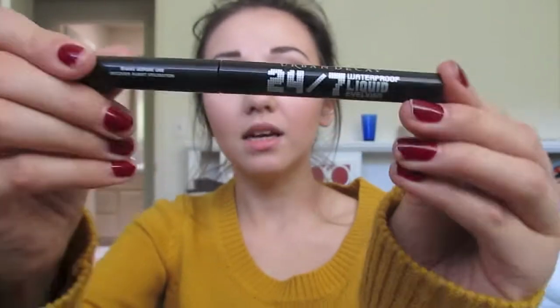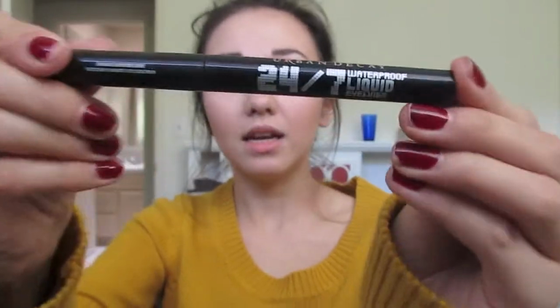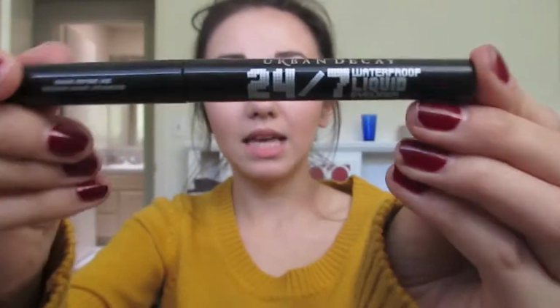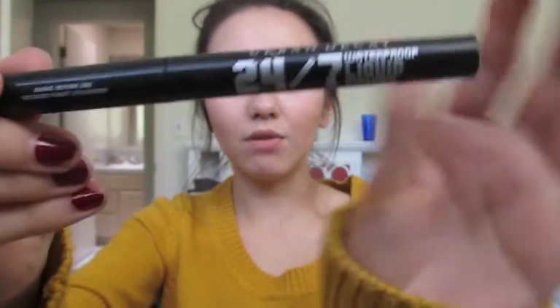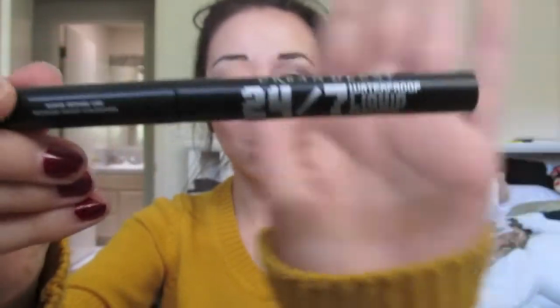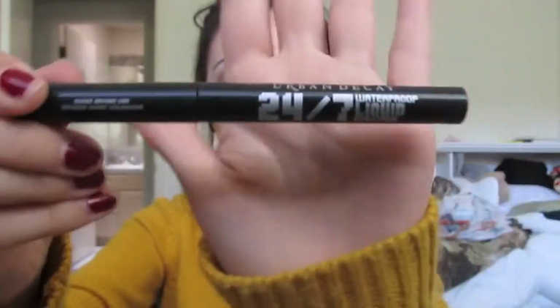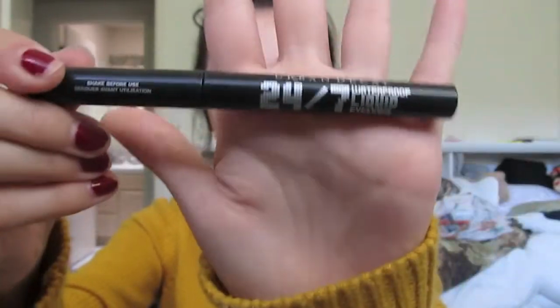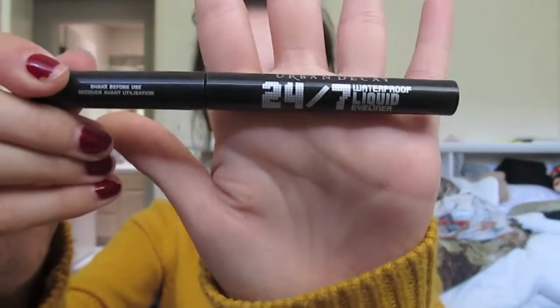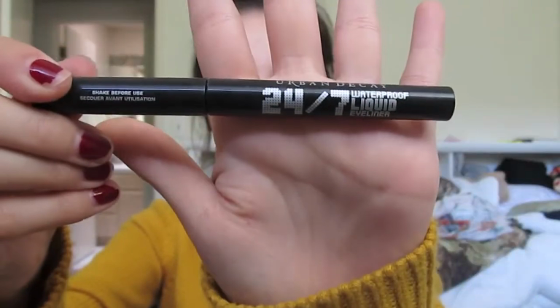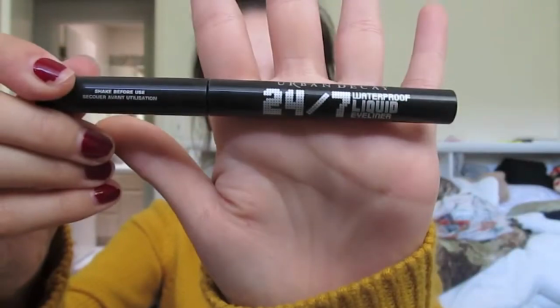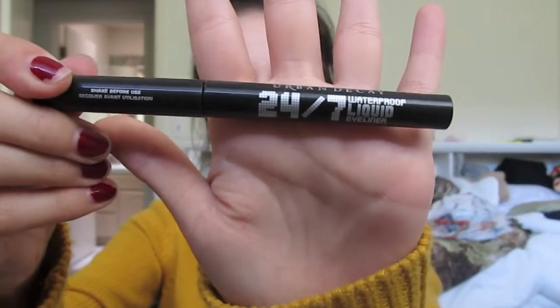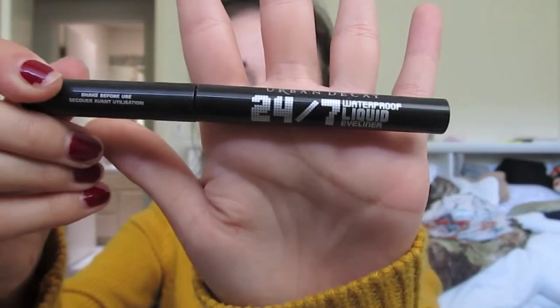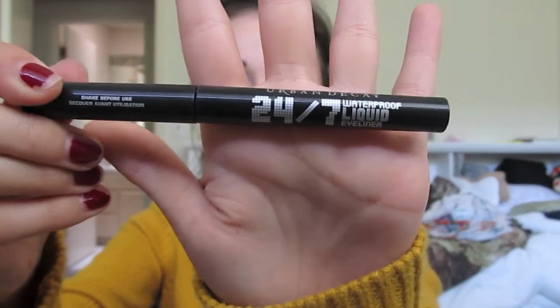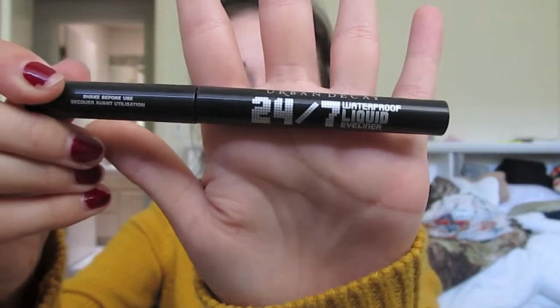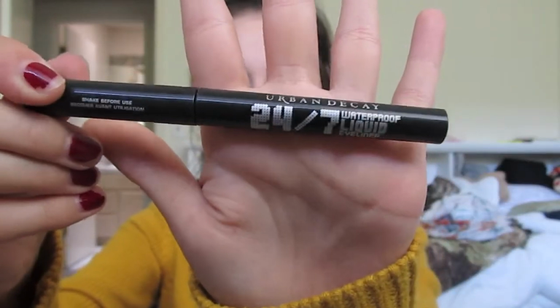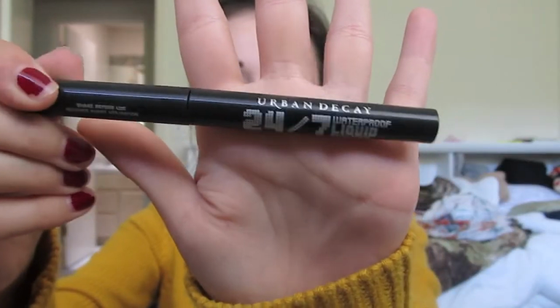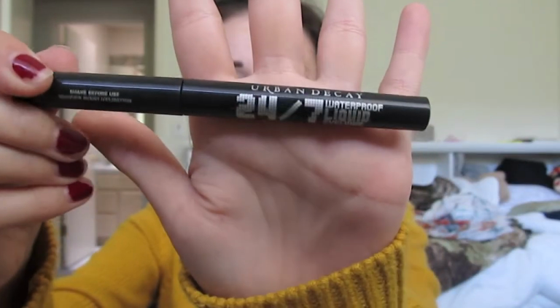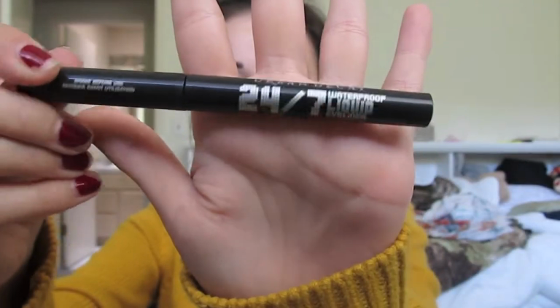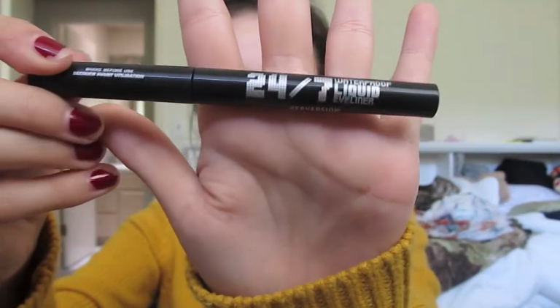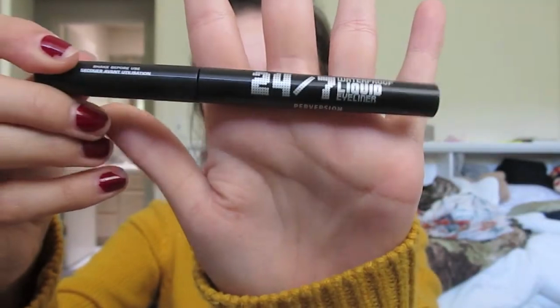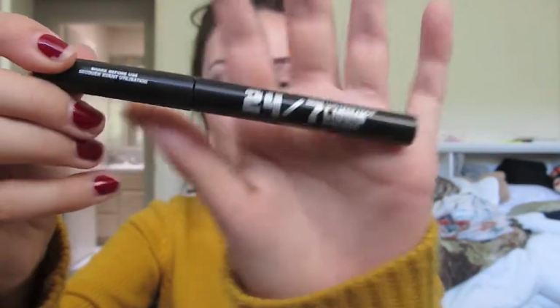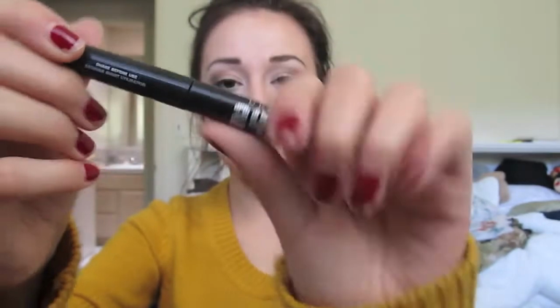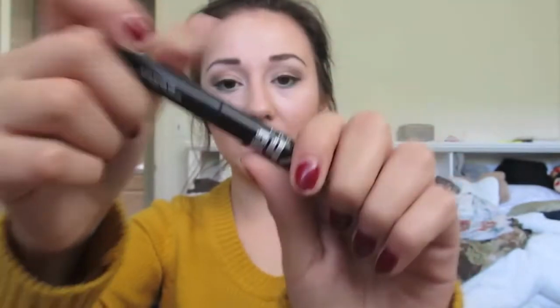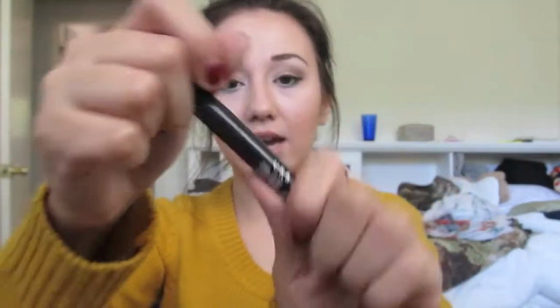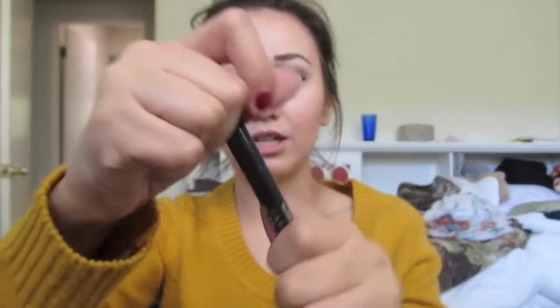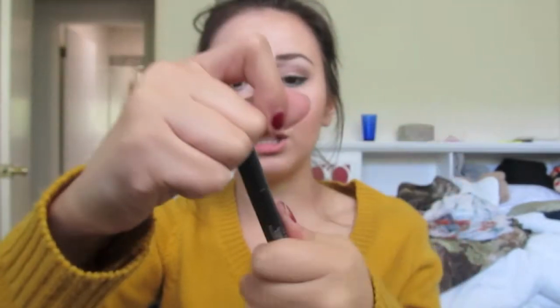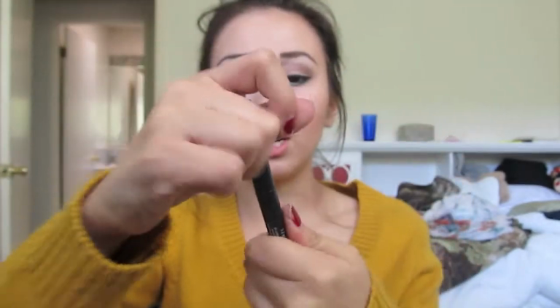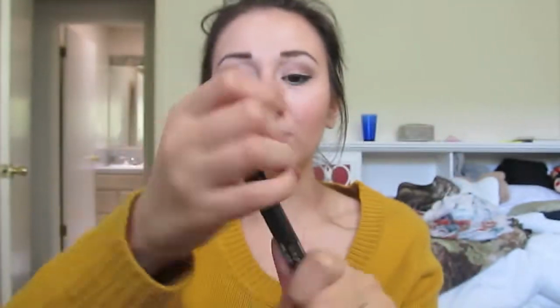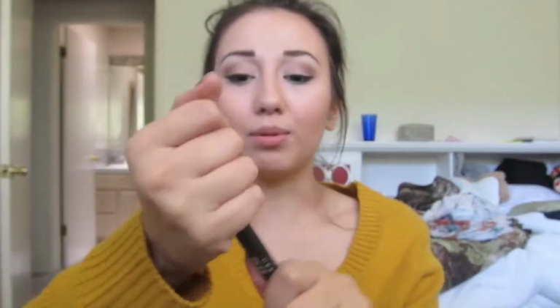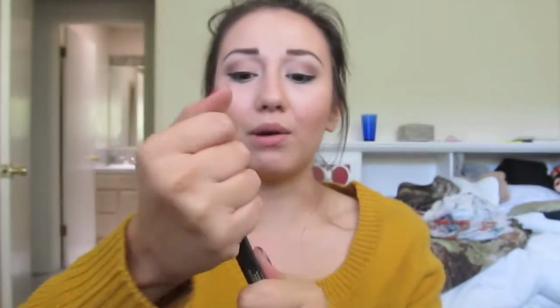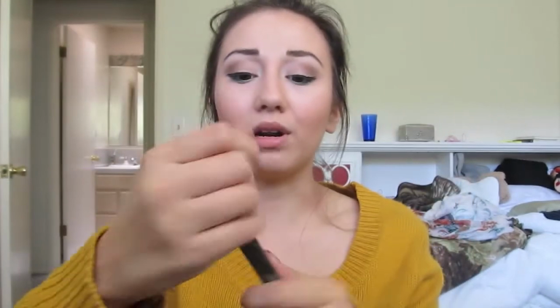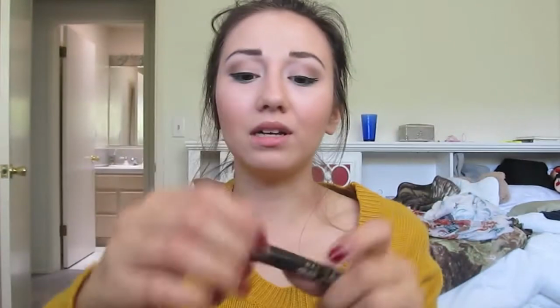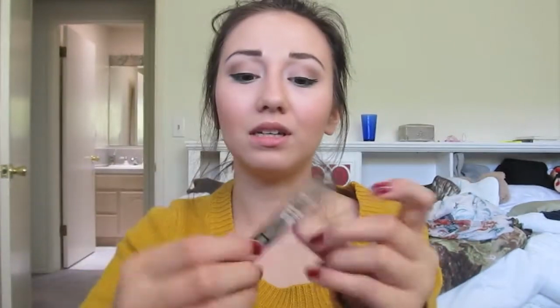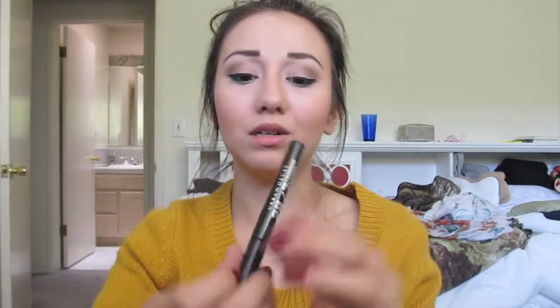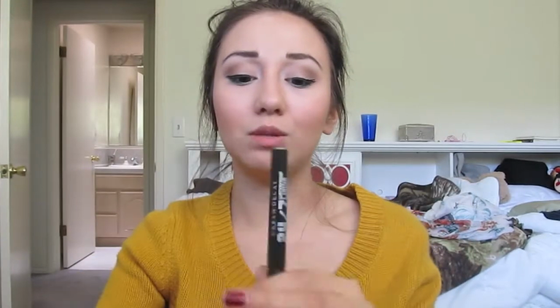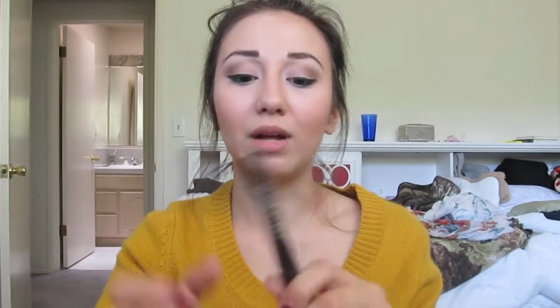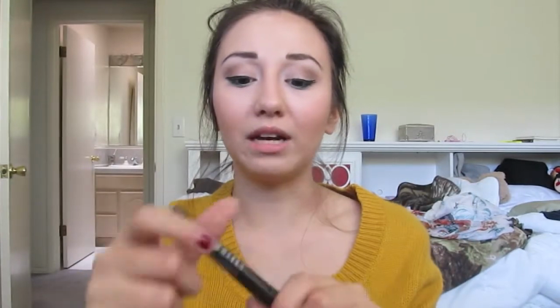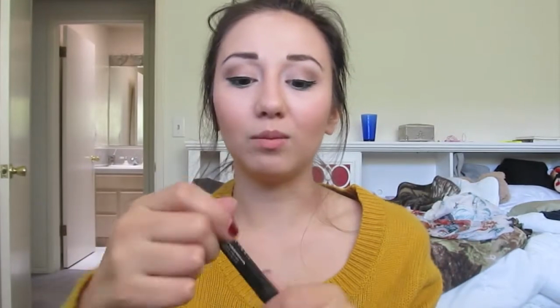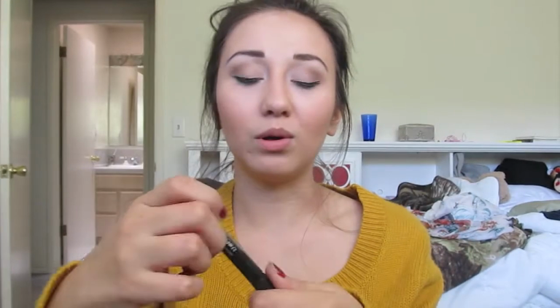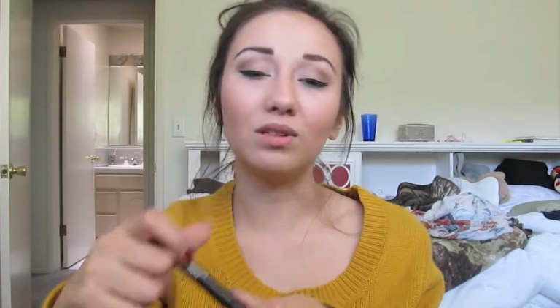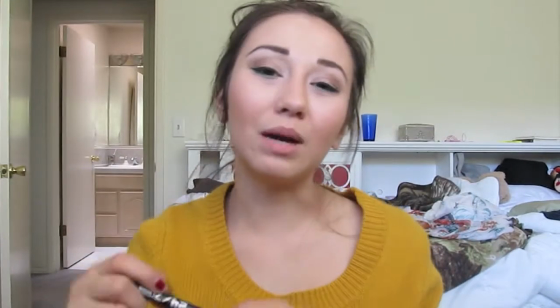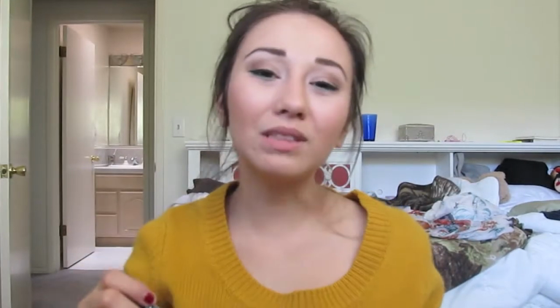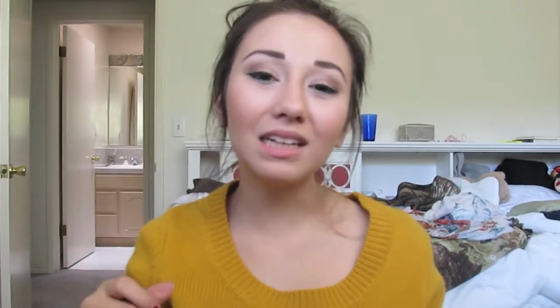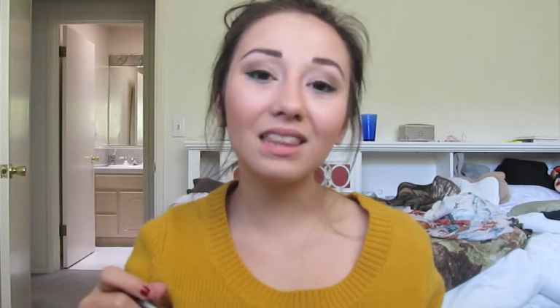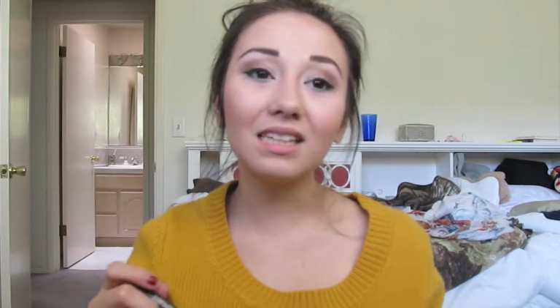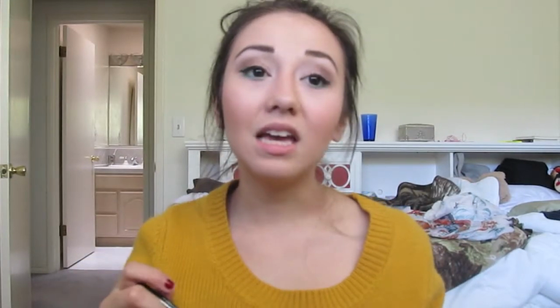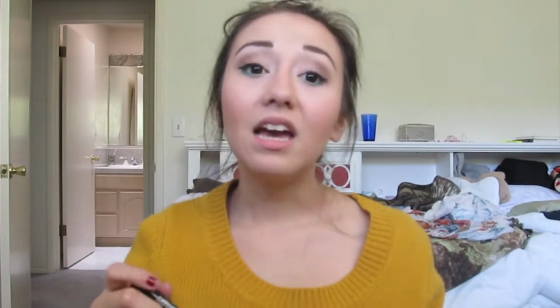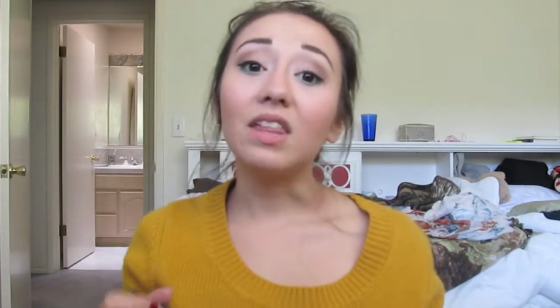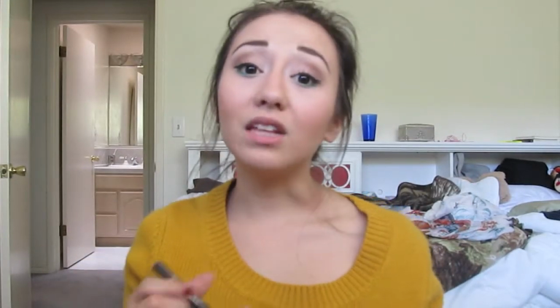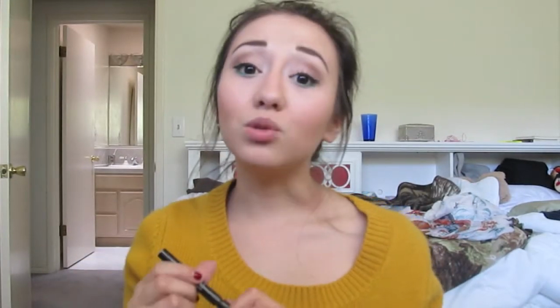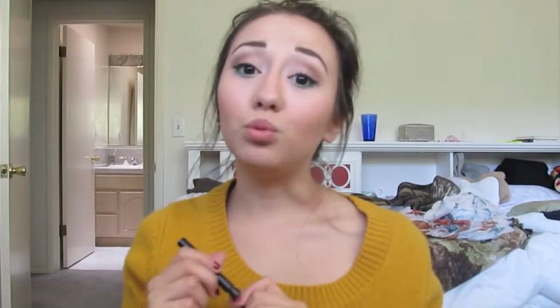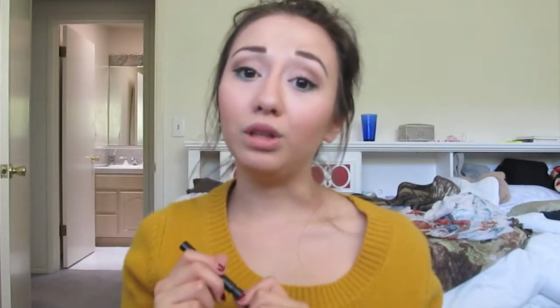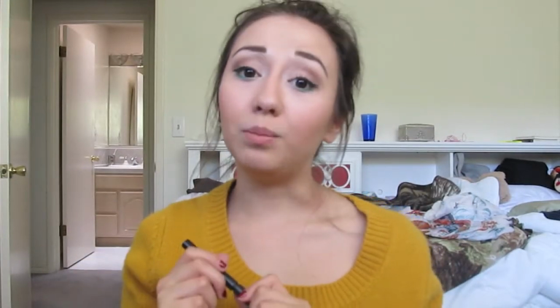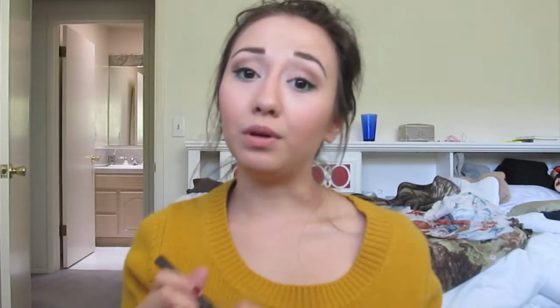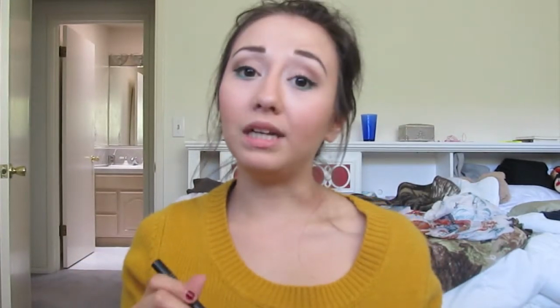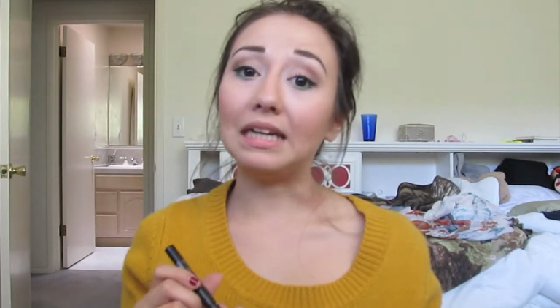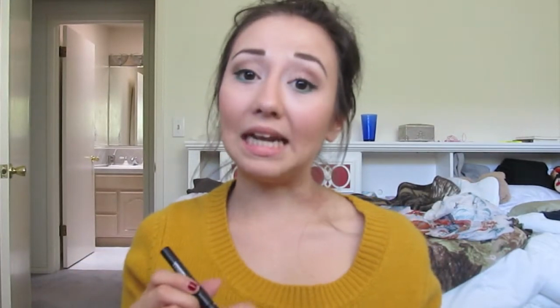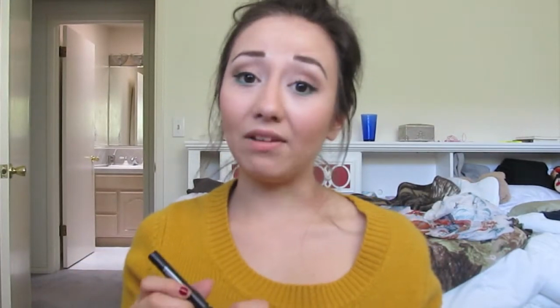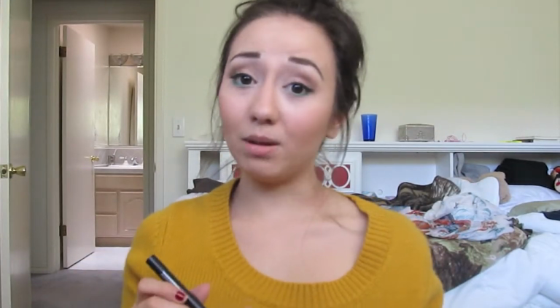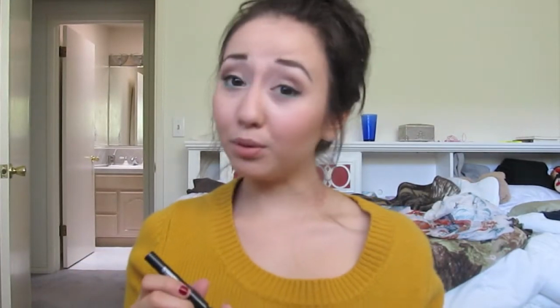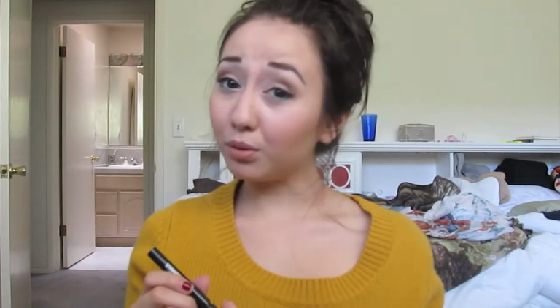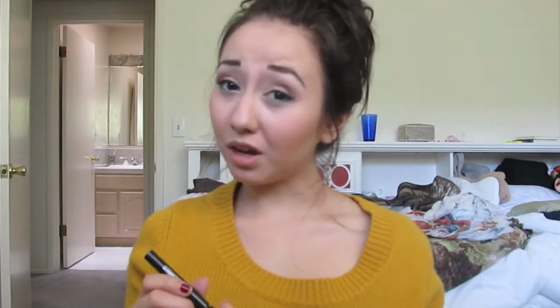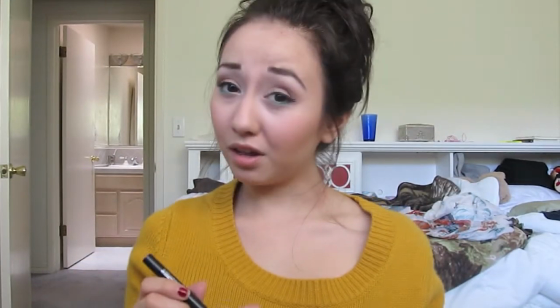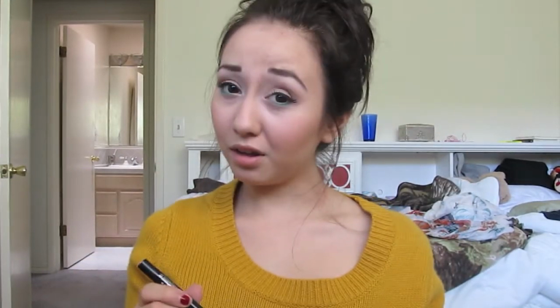They have a whole bunch of different colors, and I just got the black one because I use black the most. I was going to get this — they have this really pretty navy blue color.